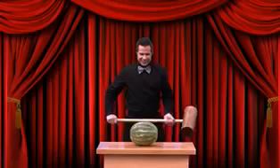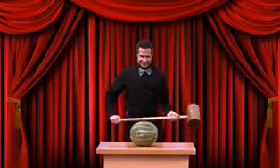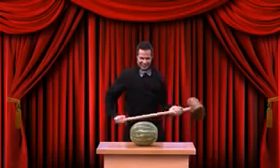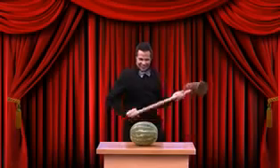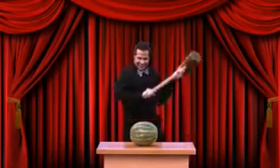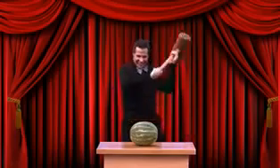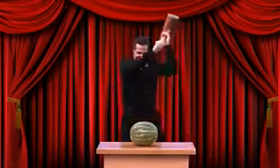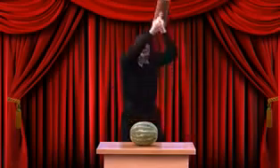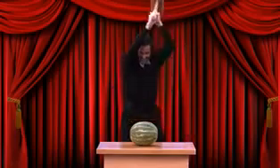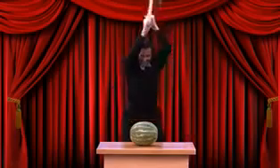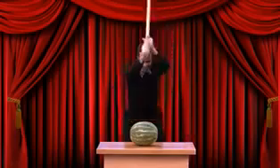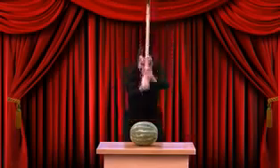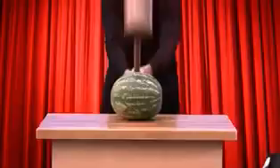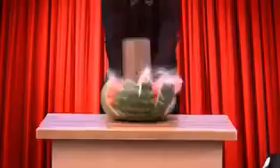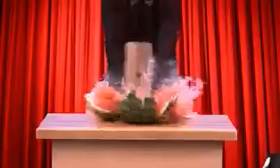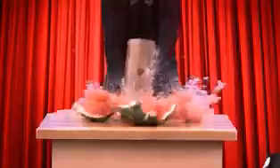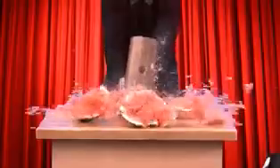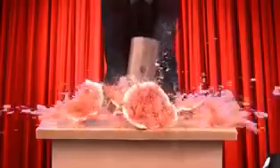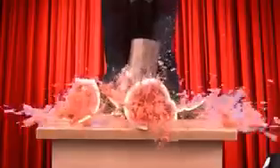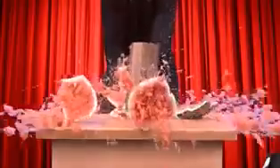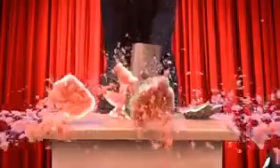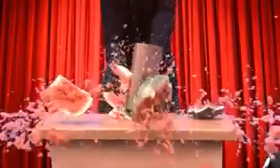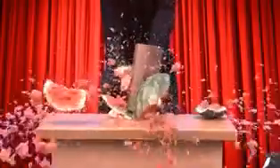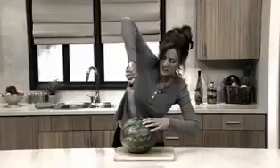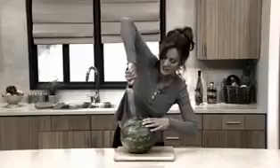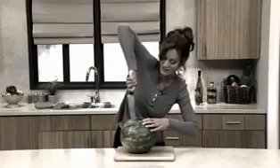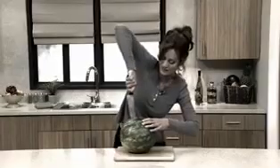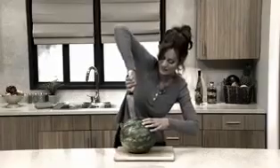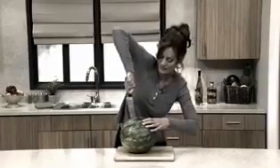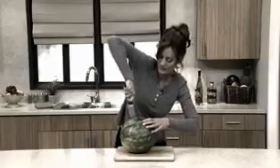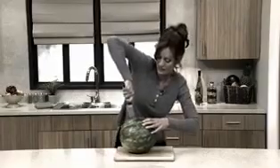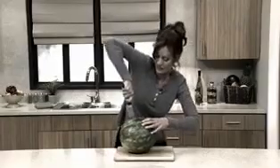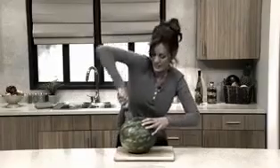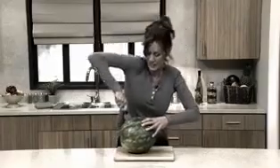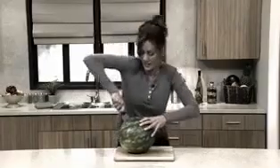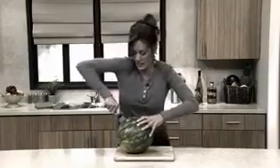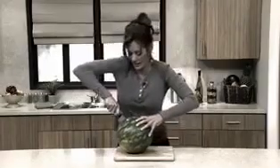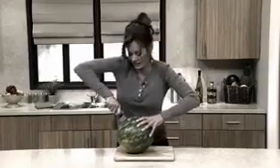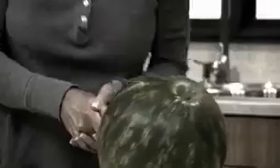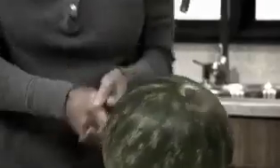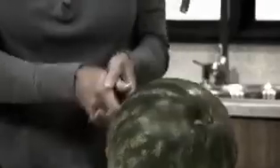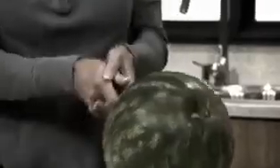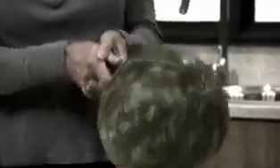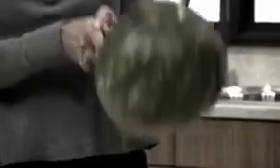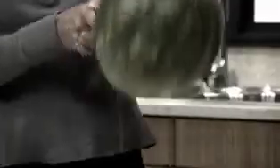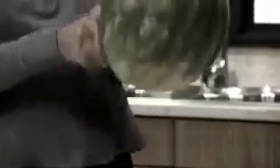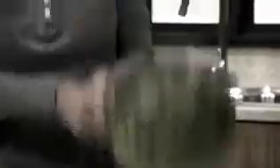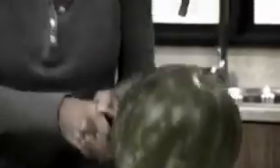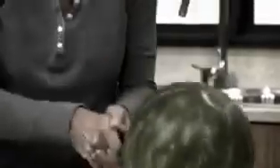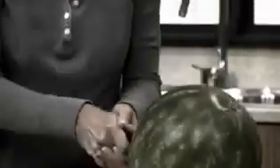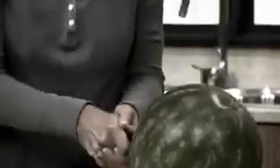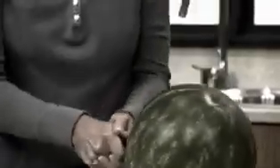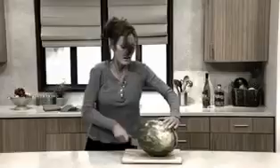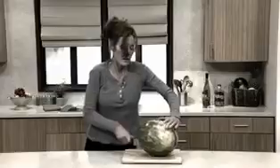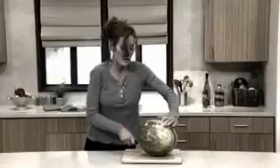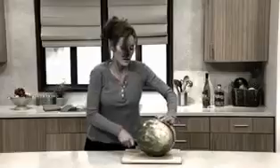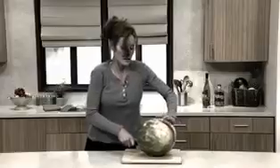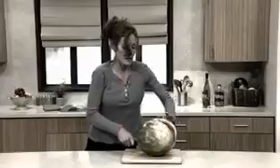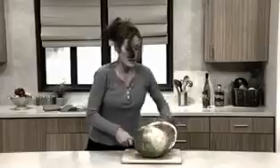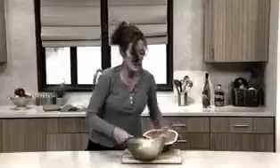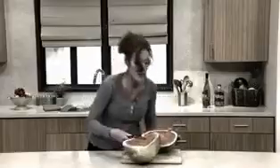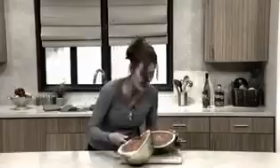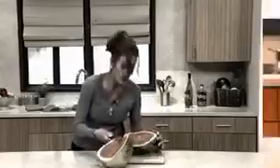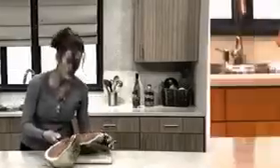This is how a comedian slices a watermelon. But when it comes to doing it yourself, making a mess with that dangerous knife is no laughing matter.